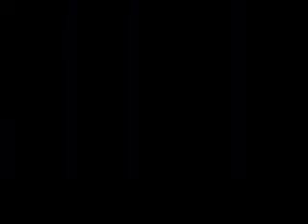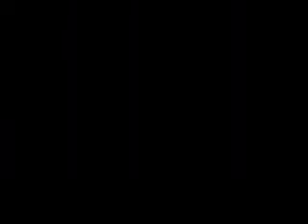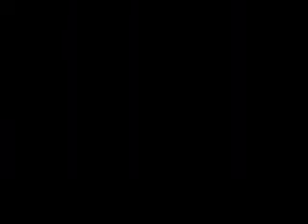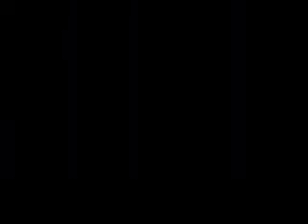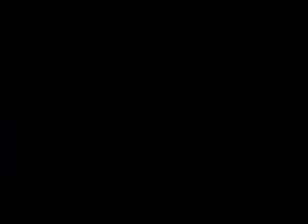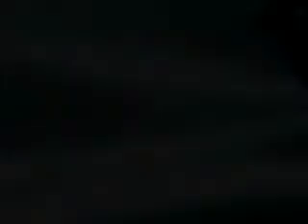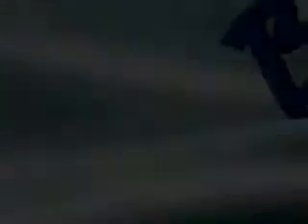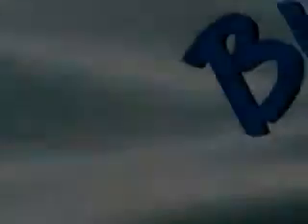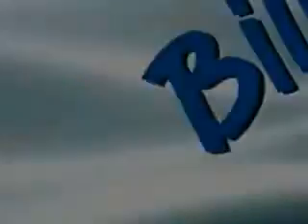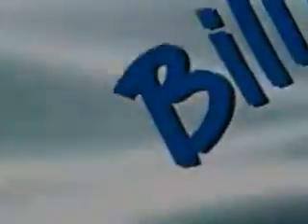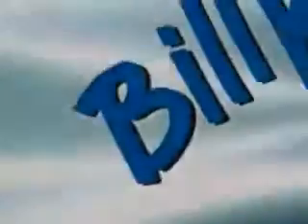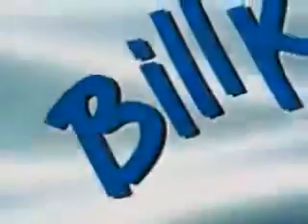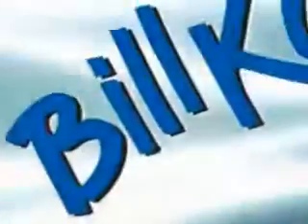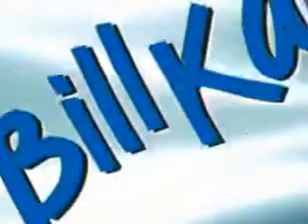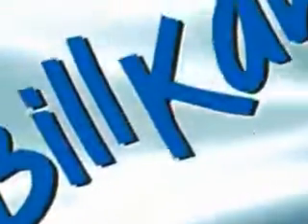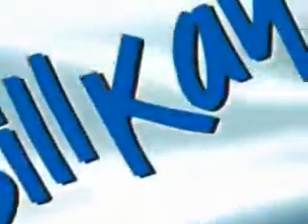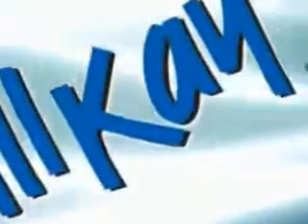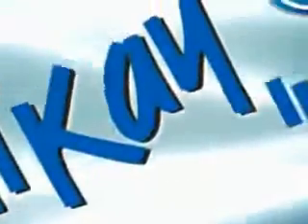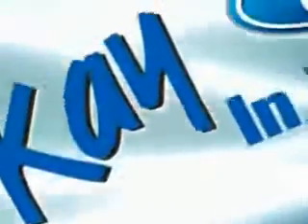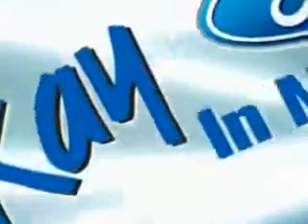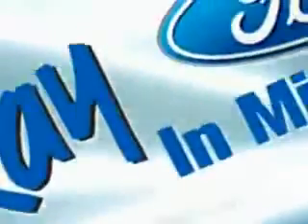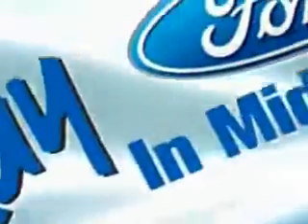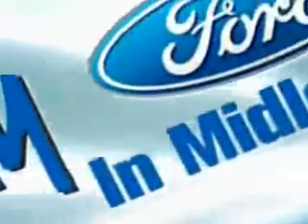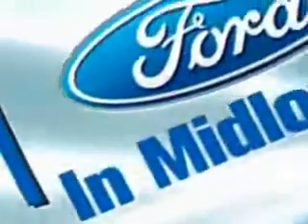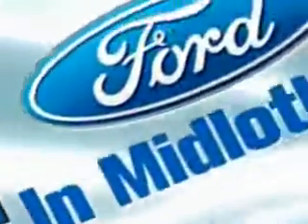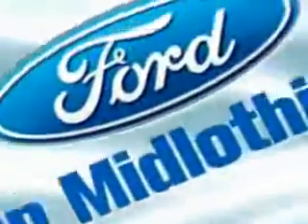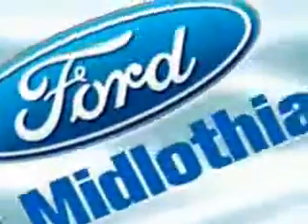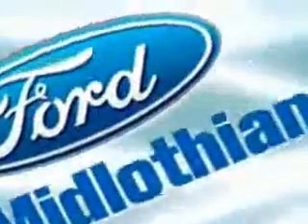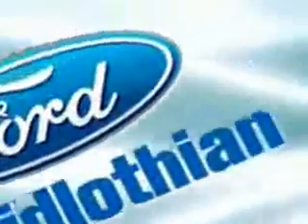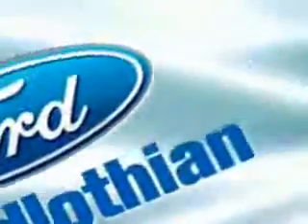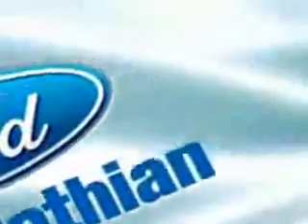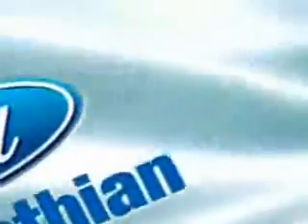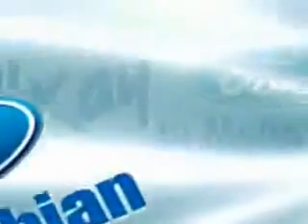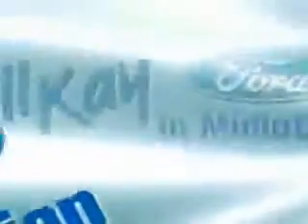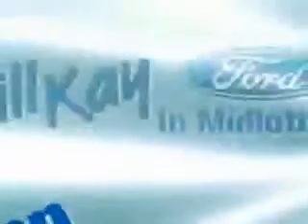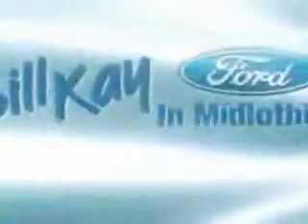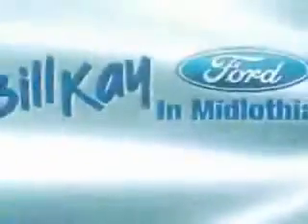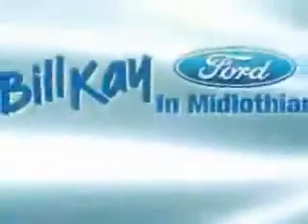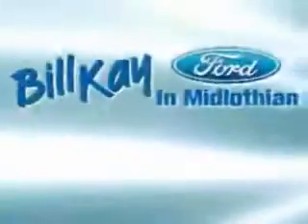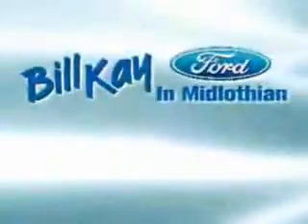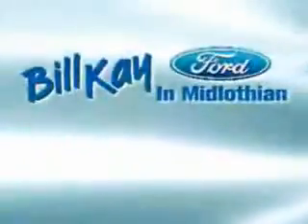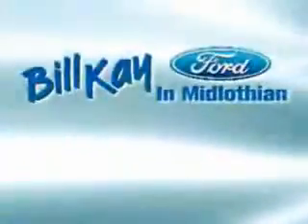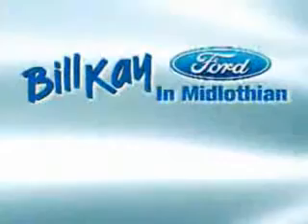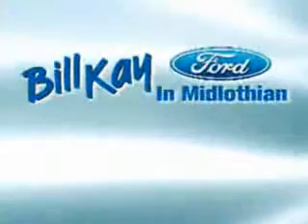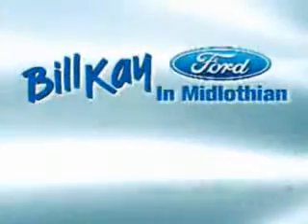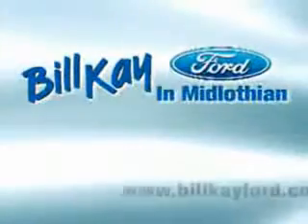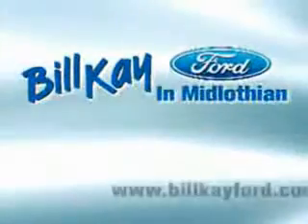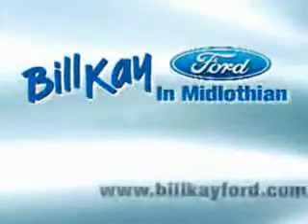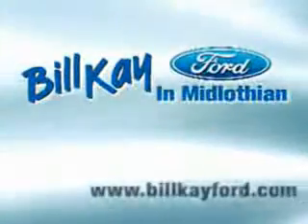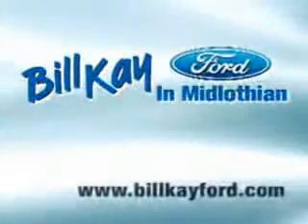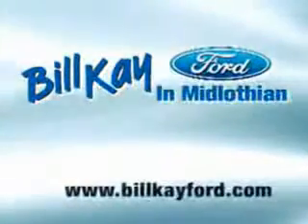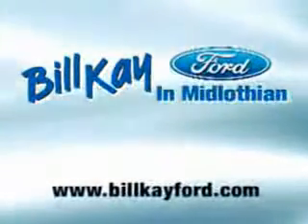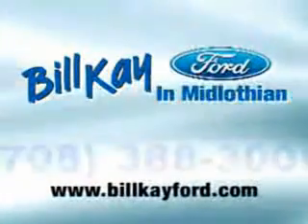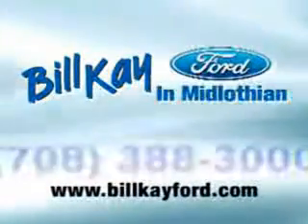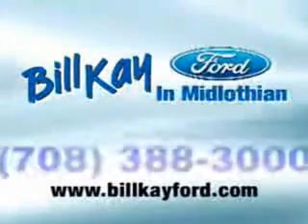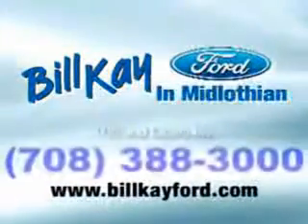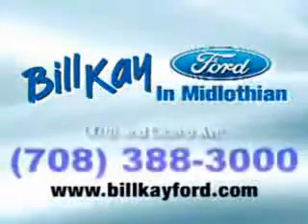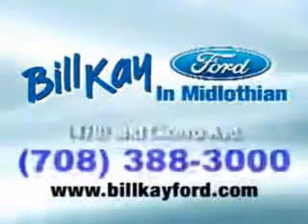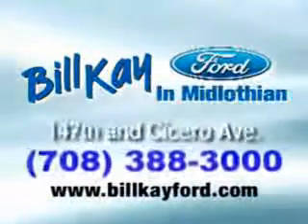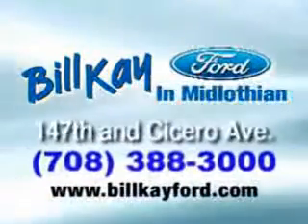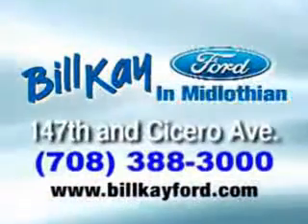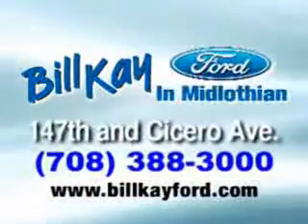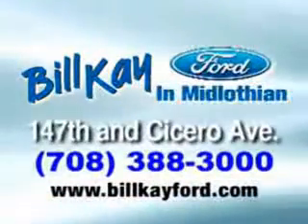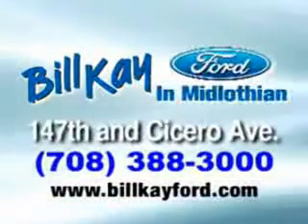At Bill K, we do it your way. Welcome to Bill K Ford in Midlothian.